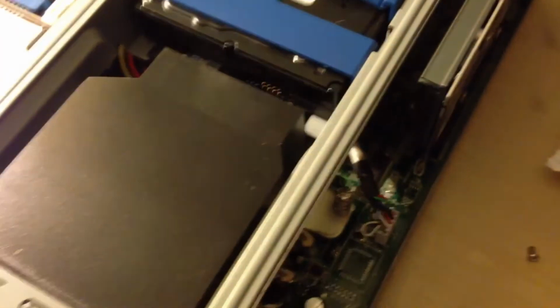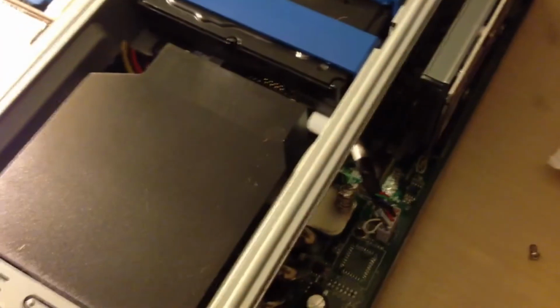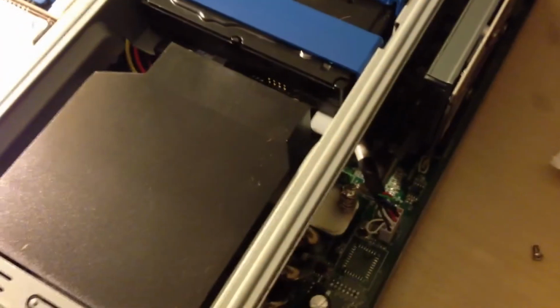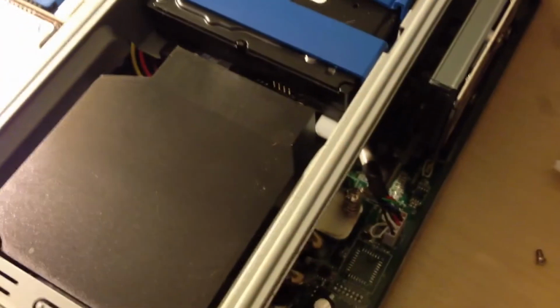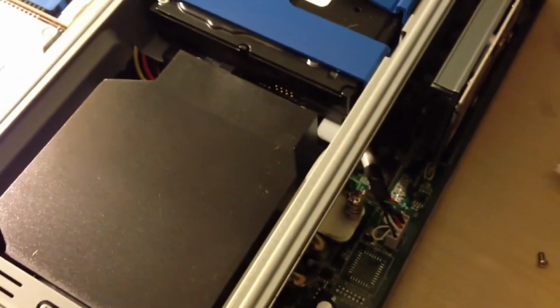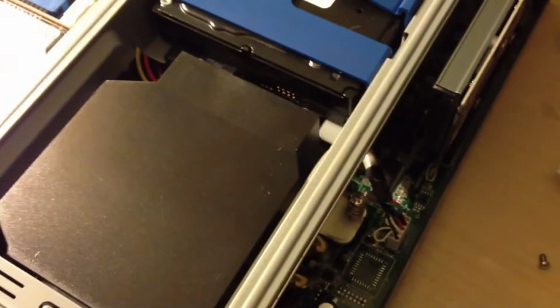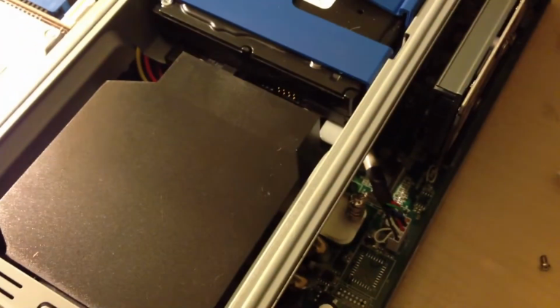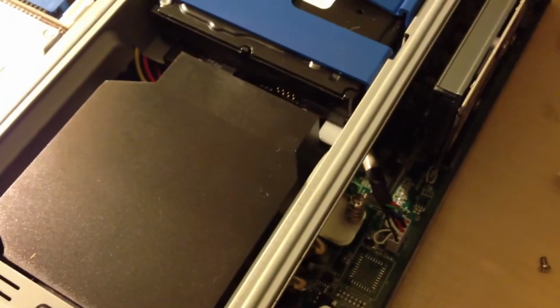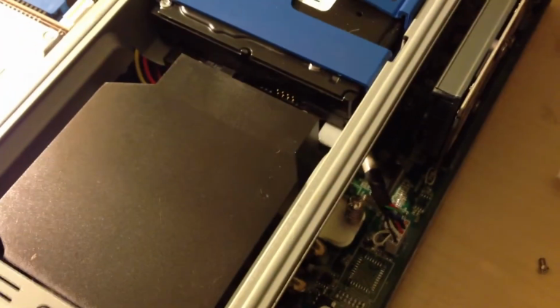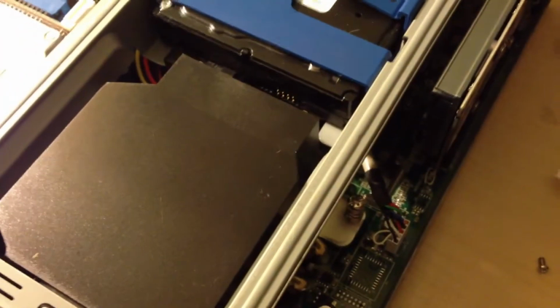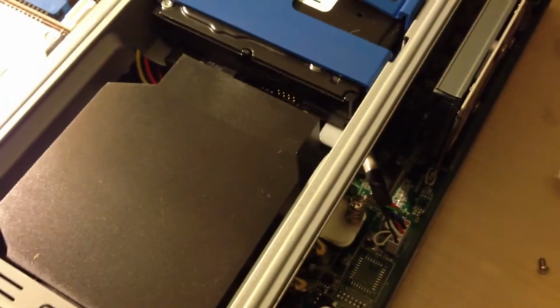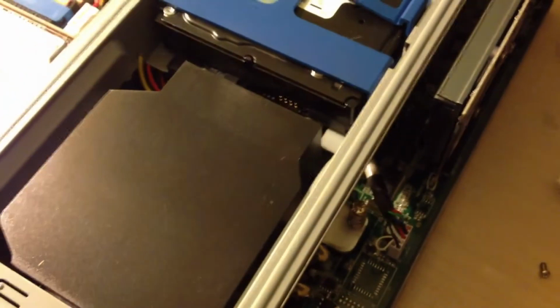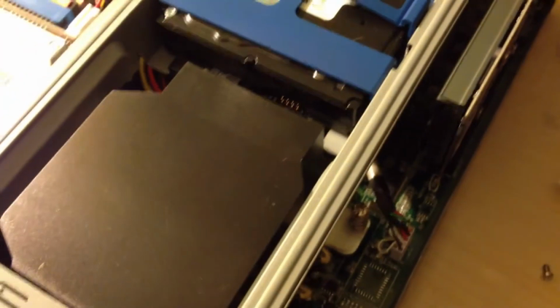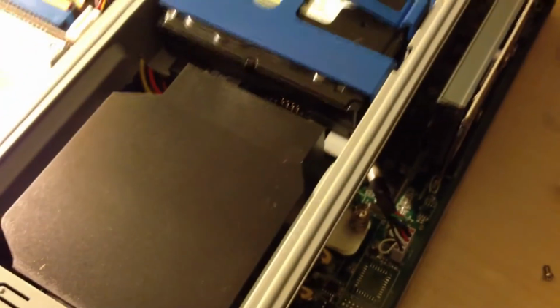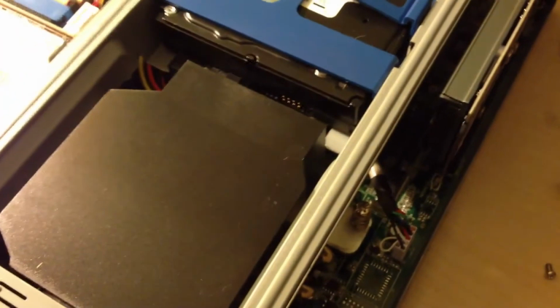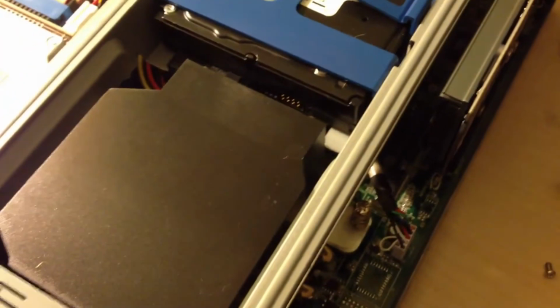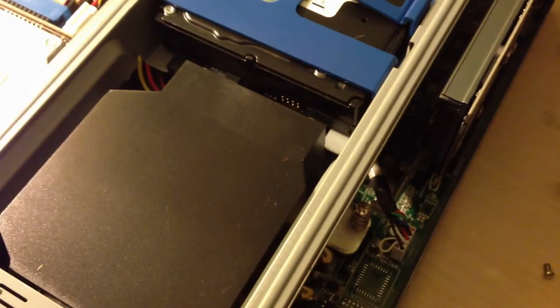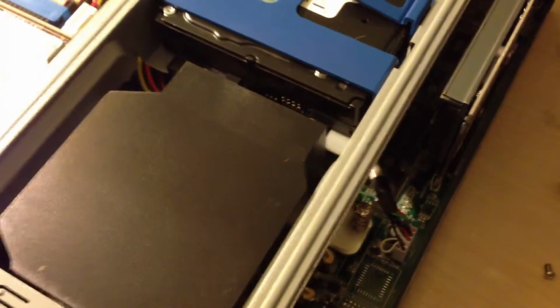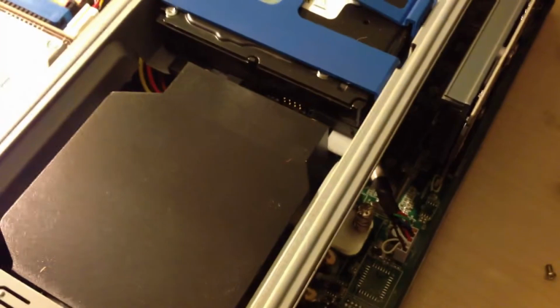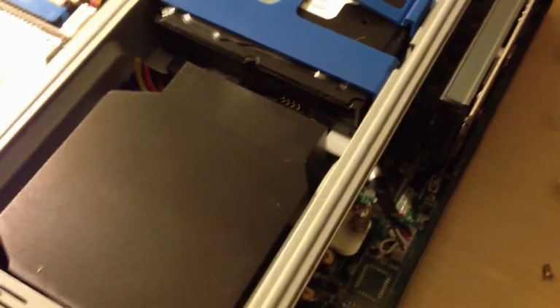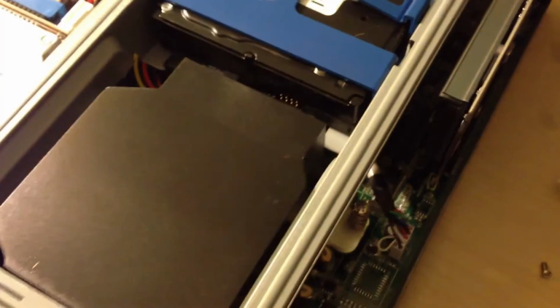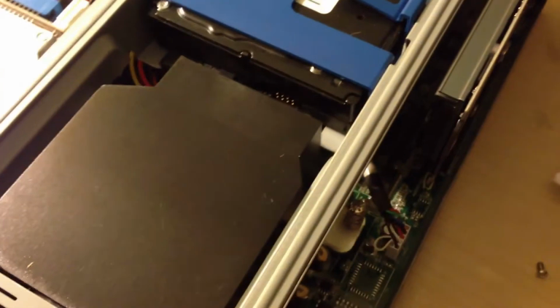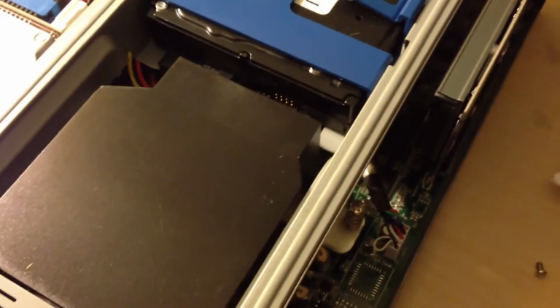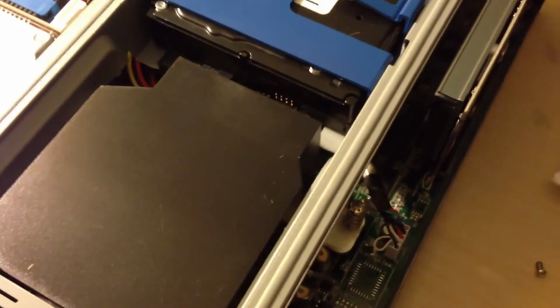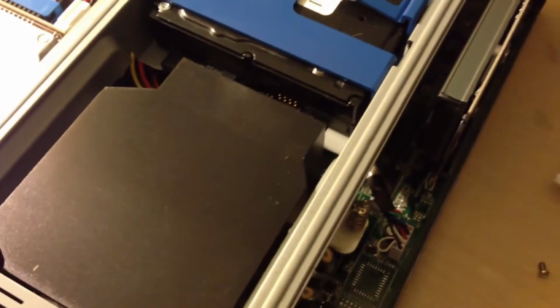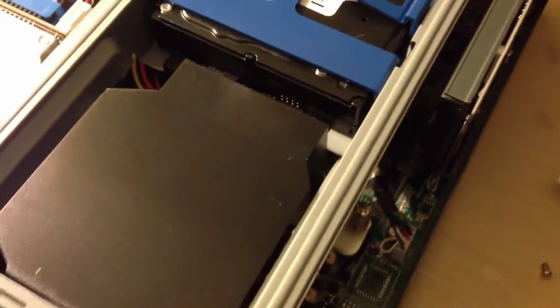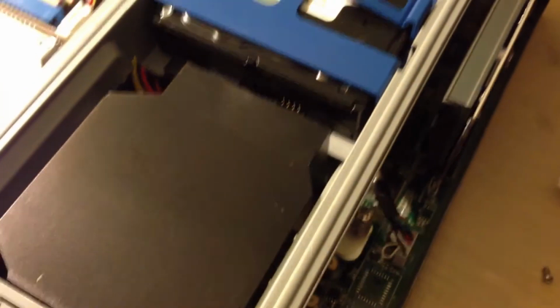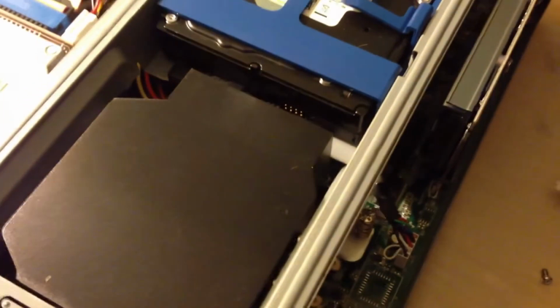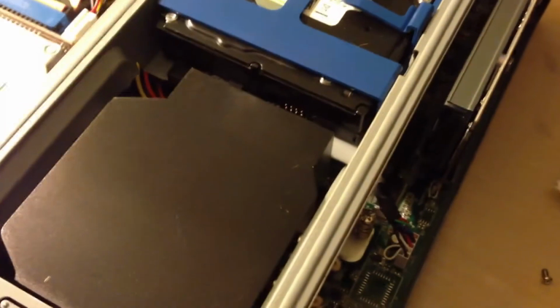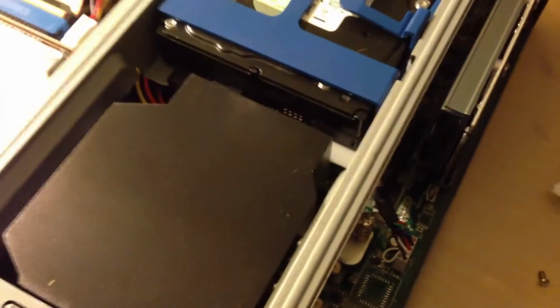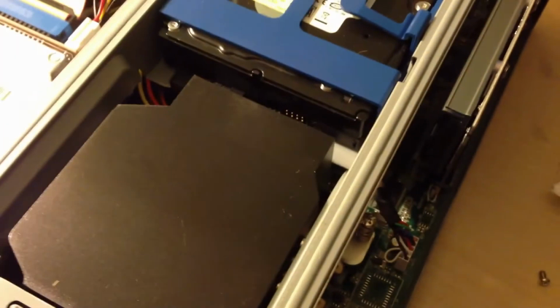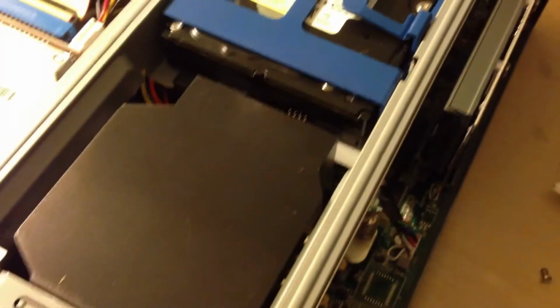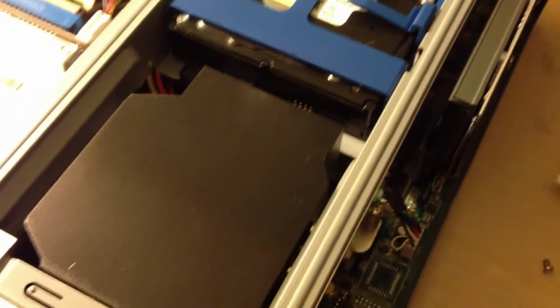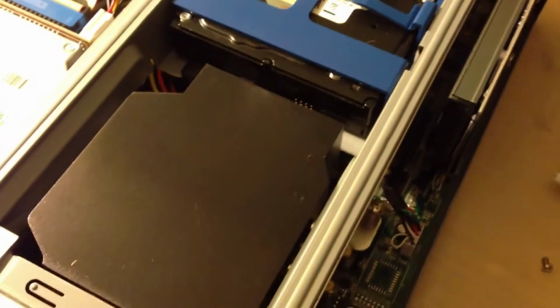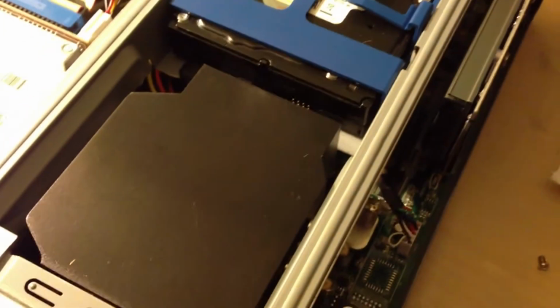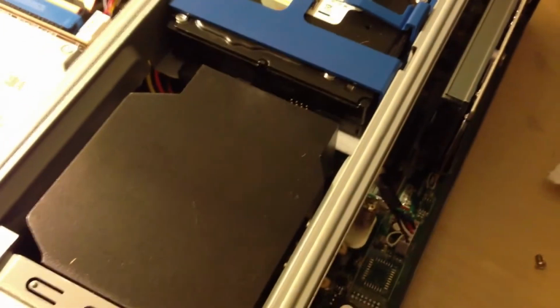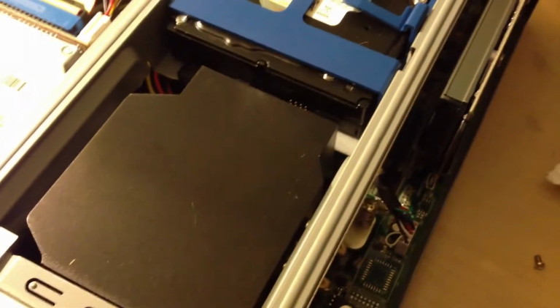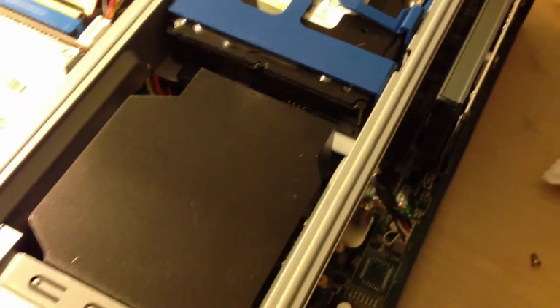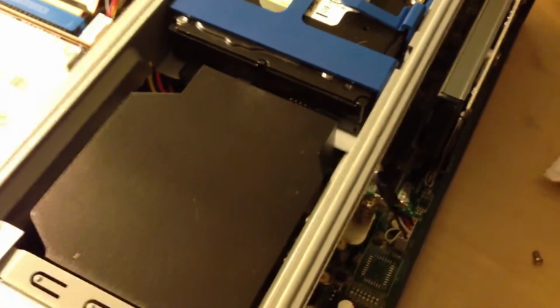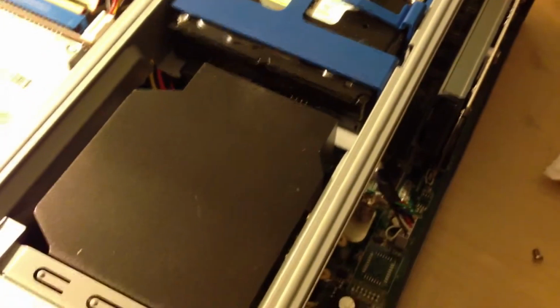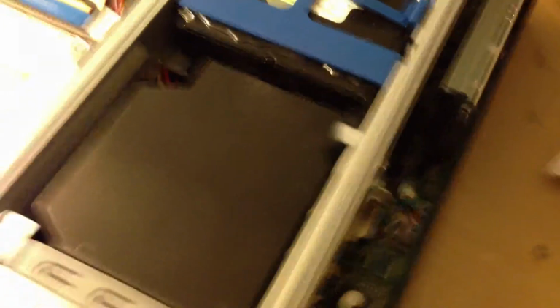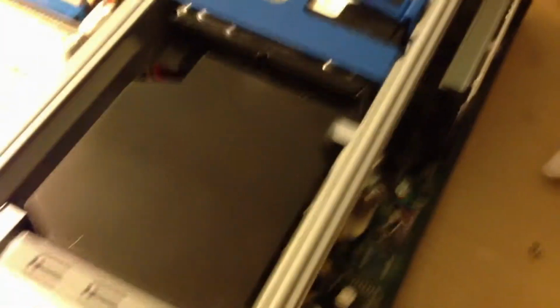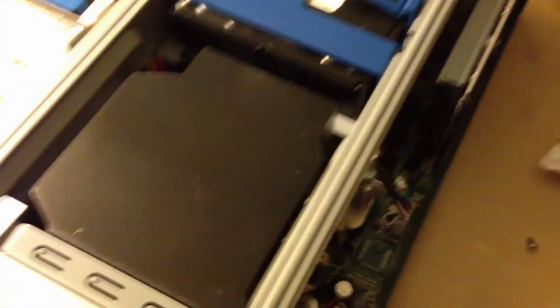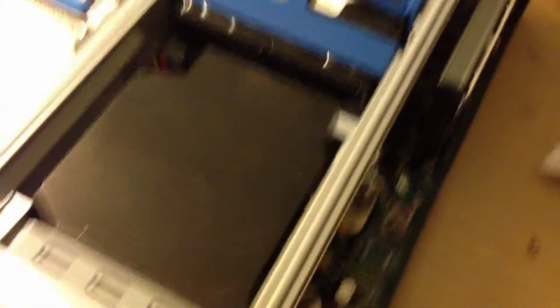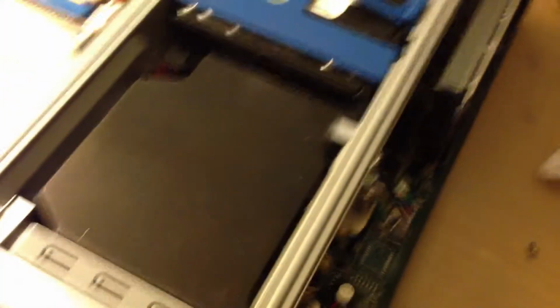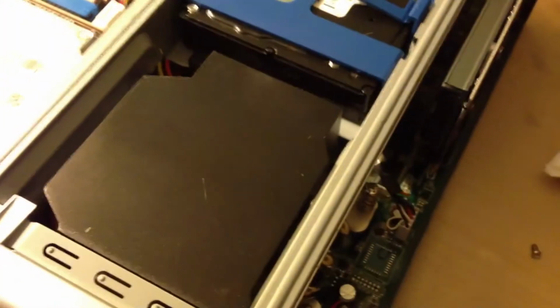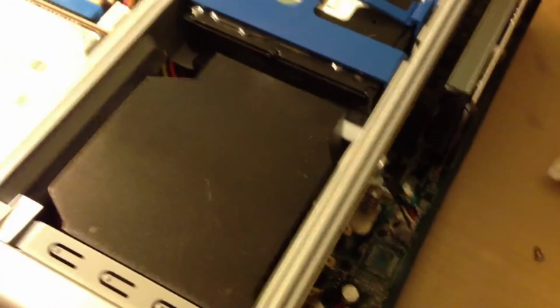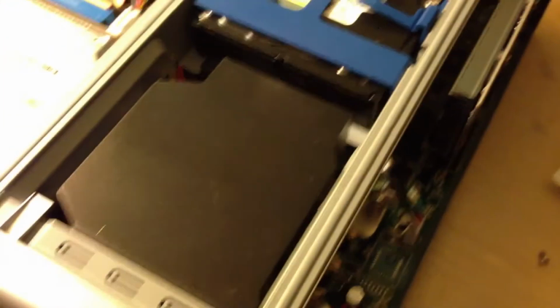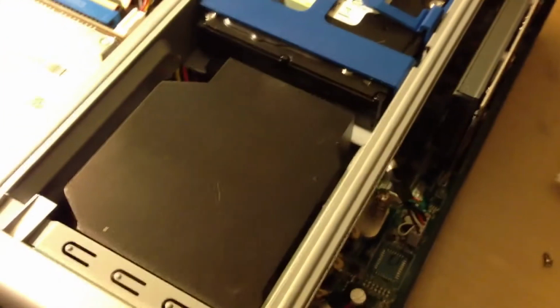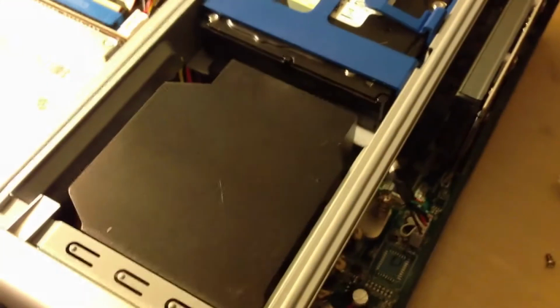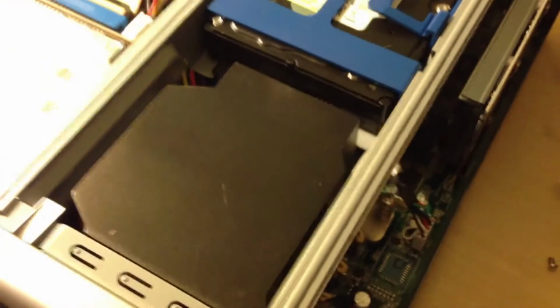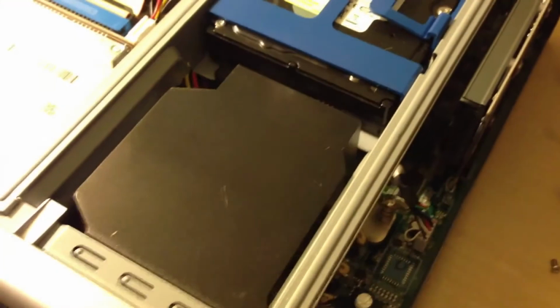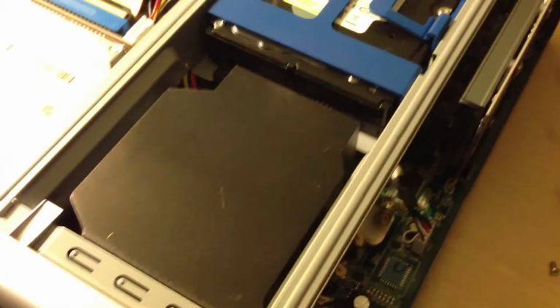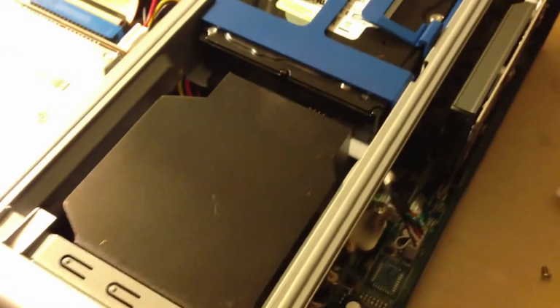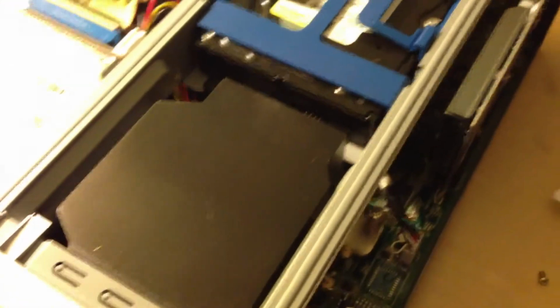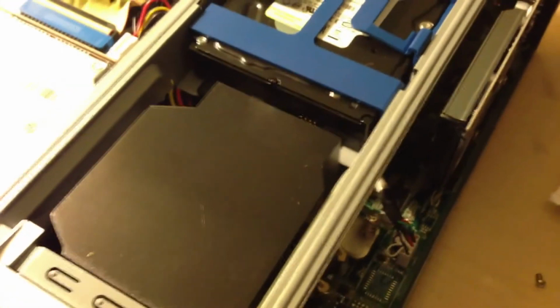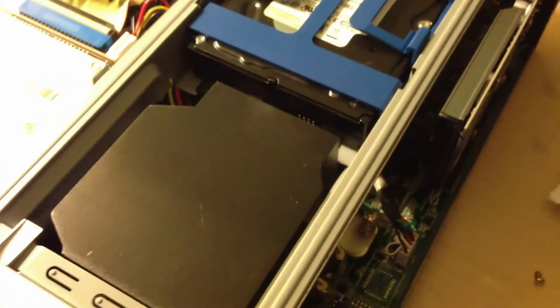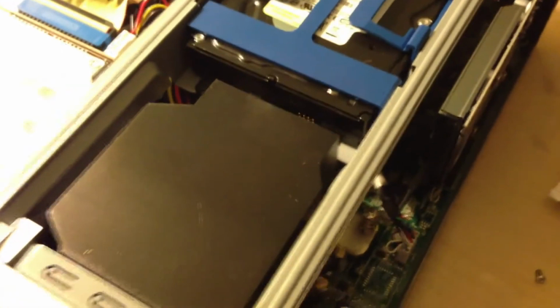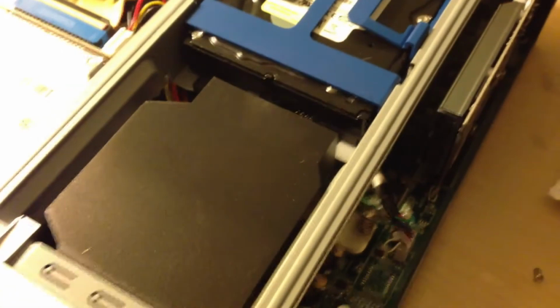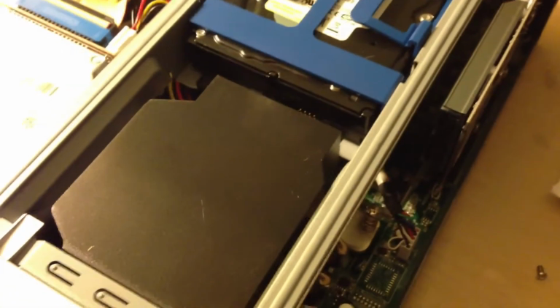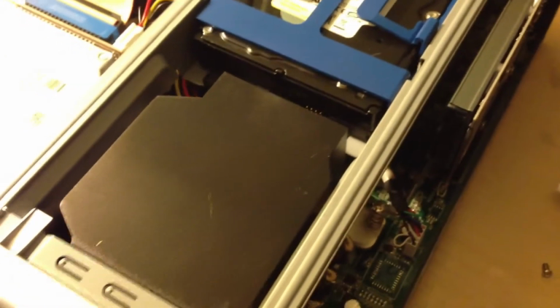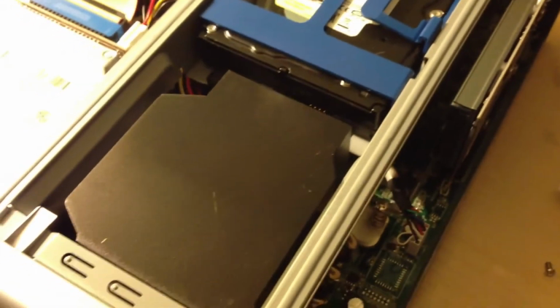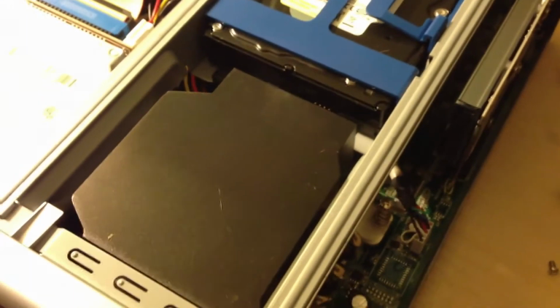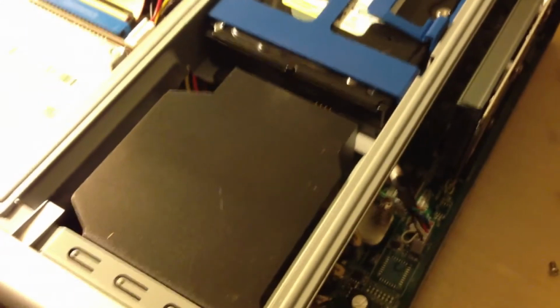Let me get the computer put back together, hooked up, and we'll give it a test. Be right back.